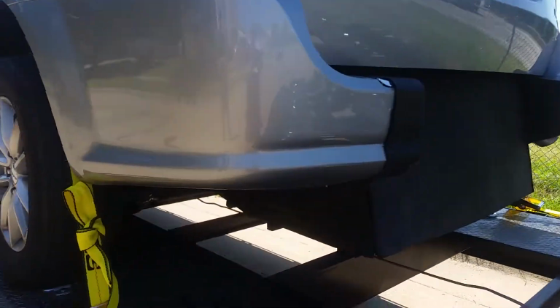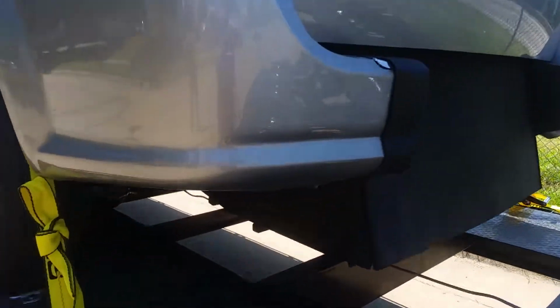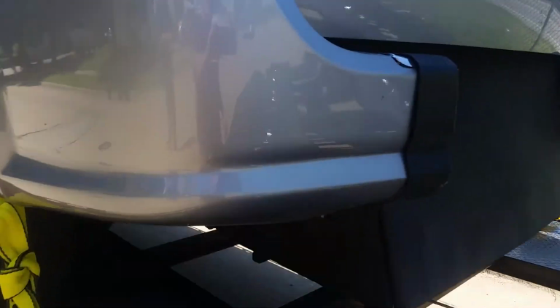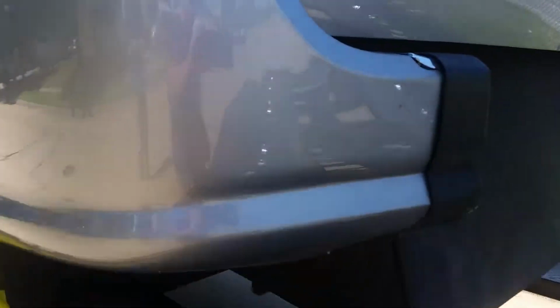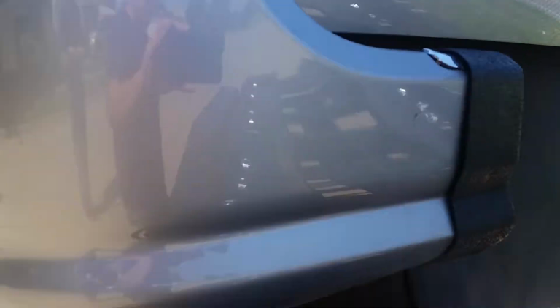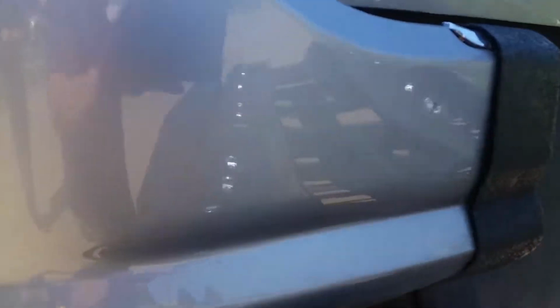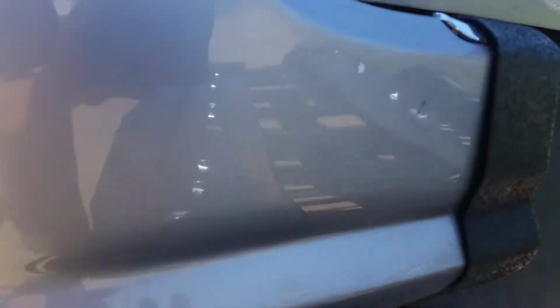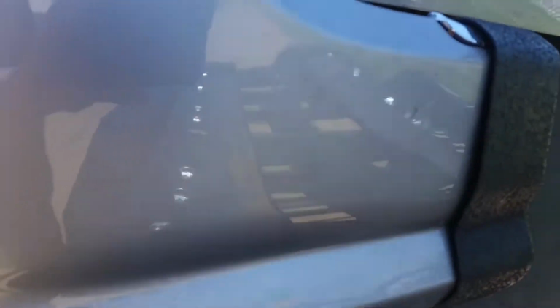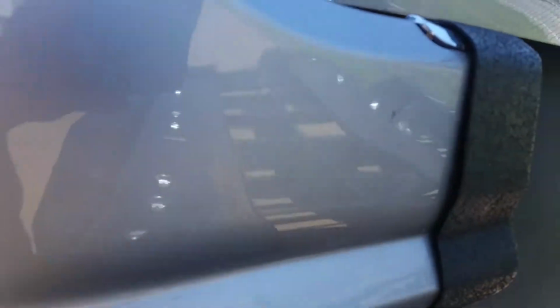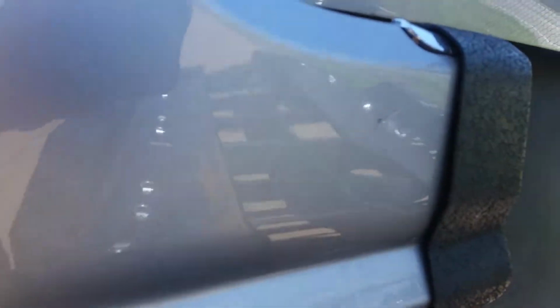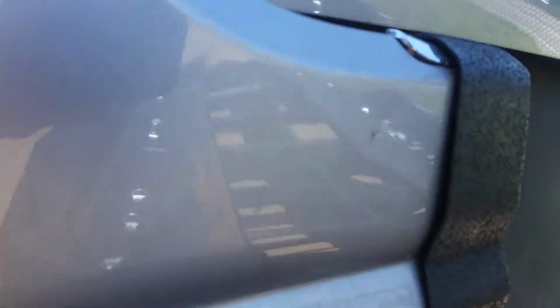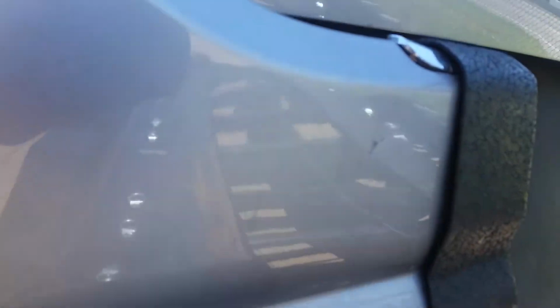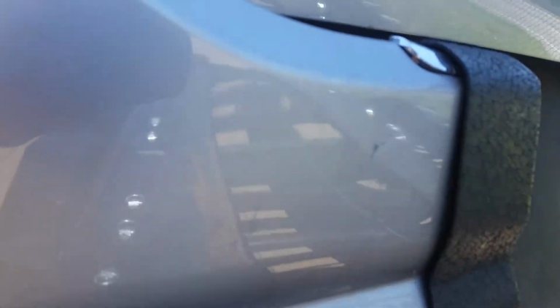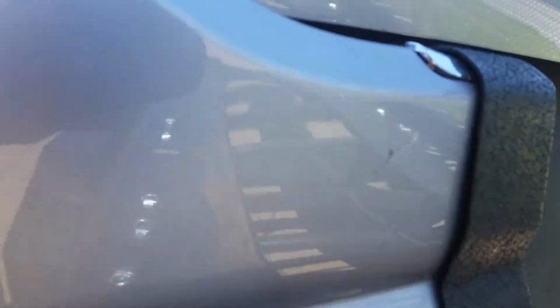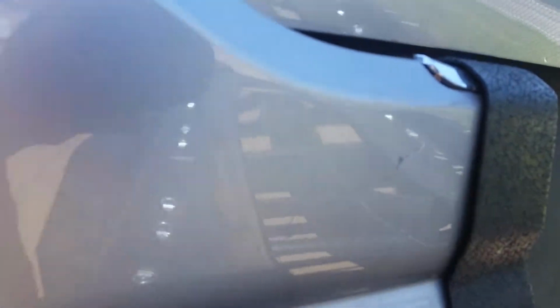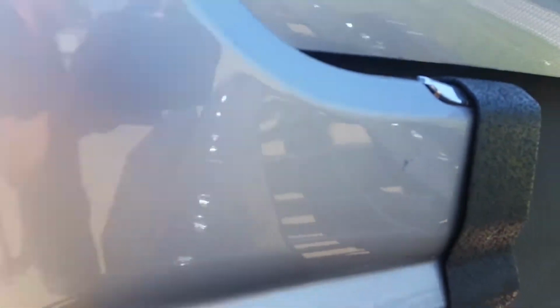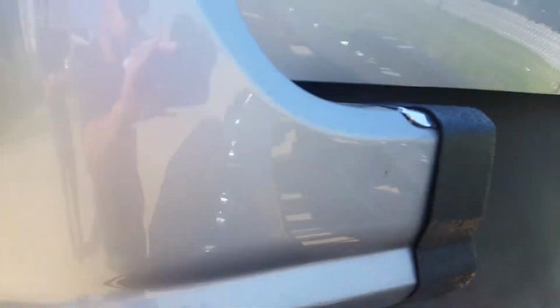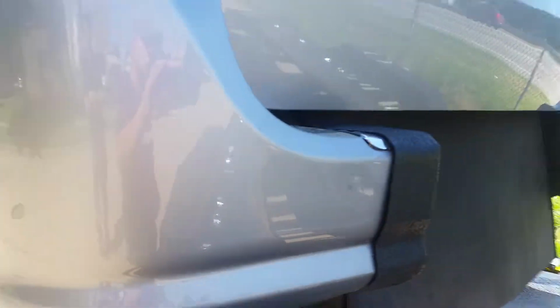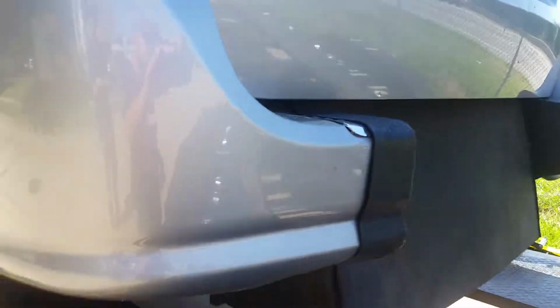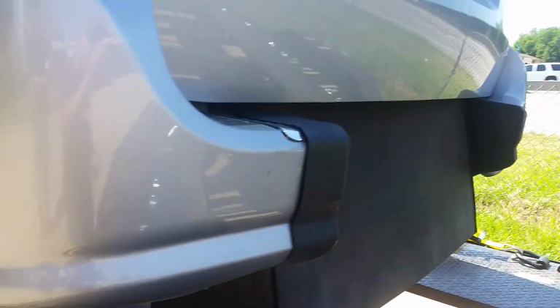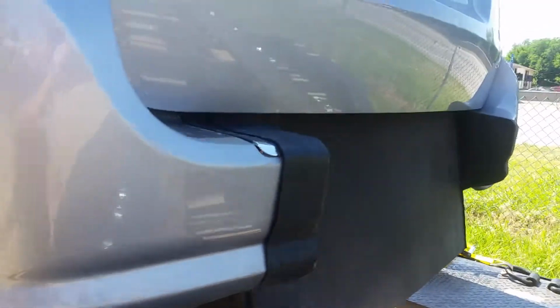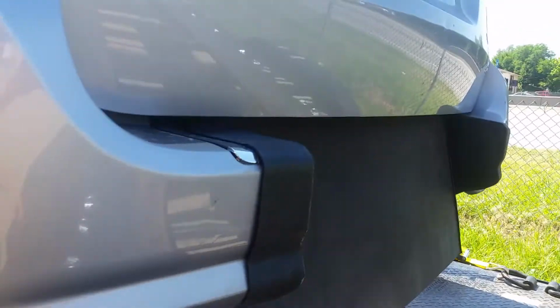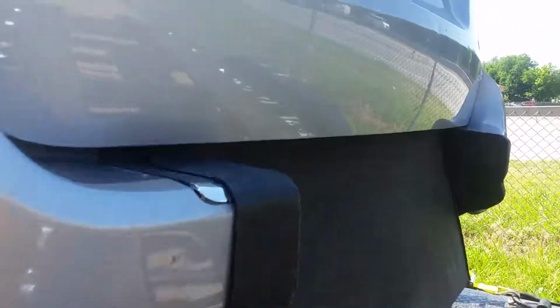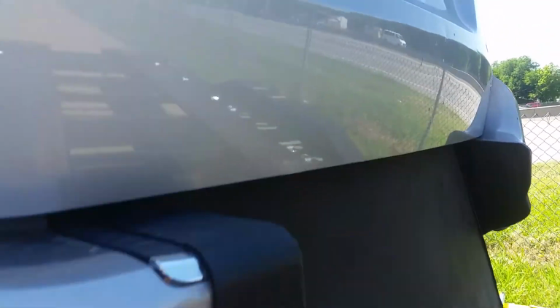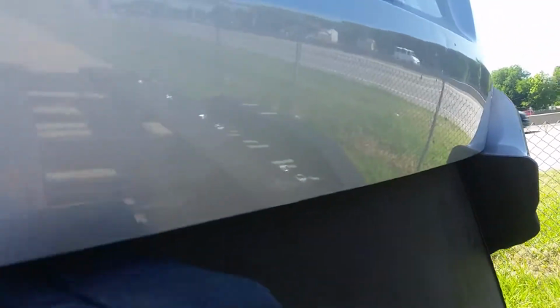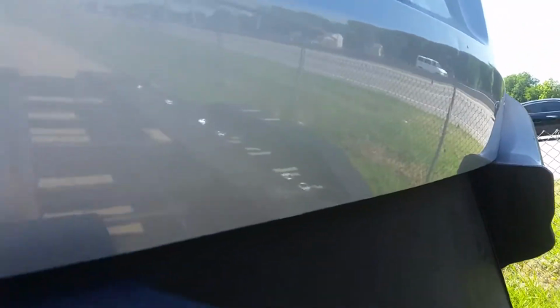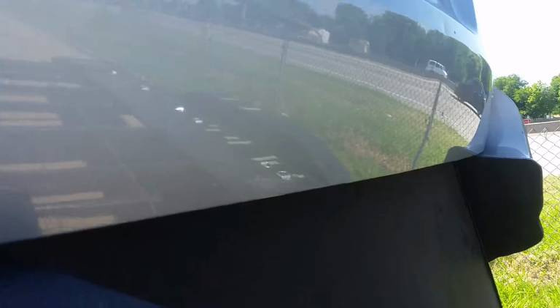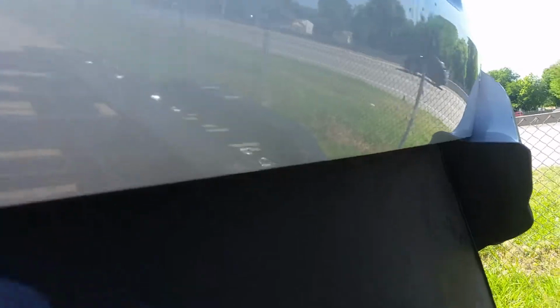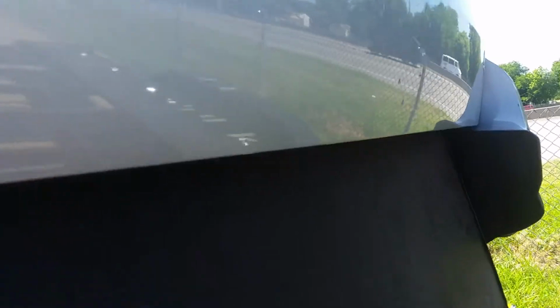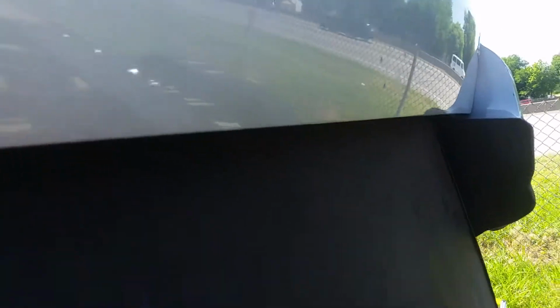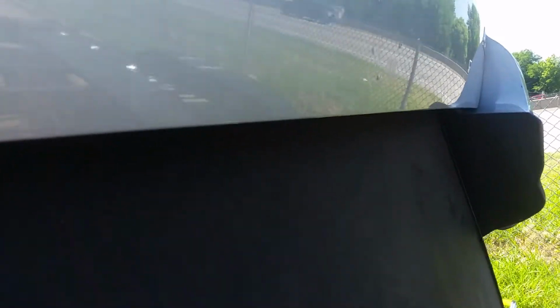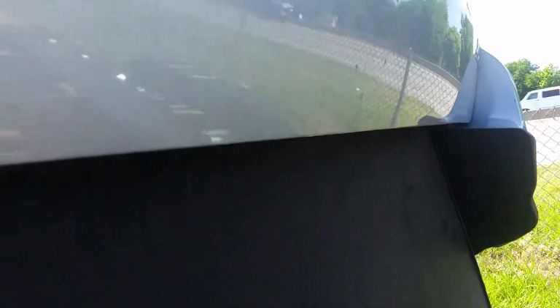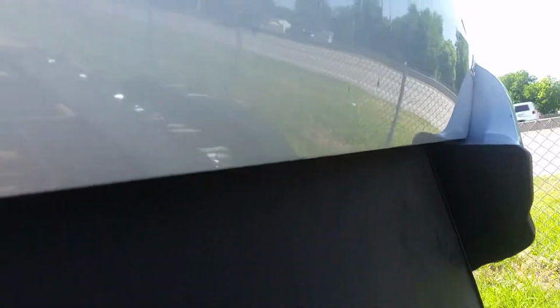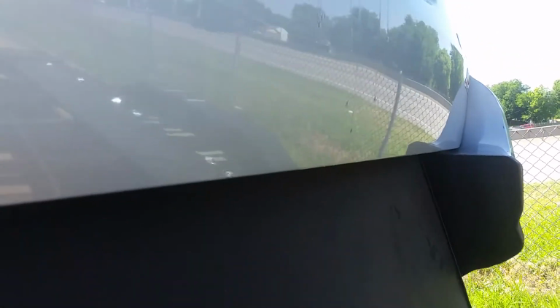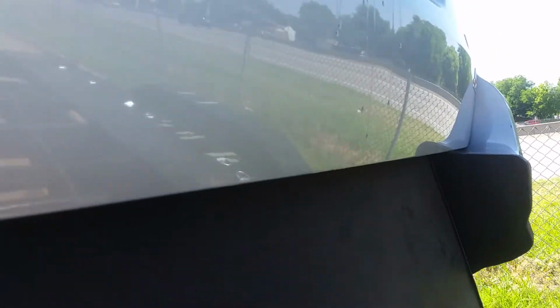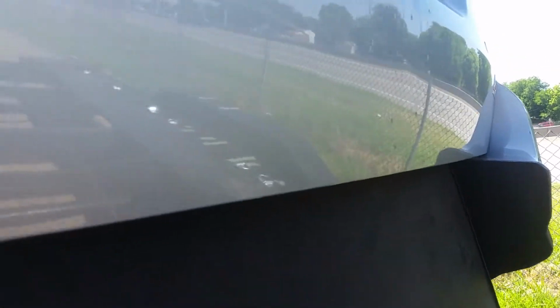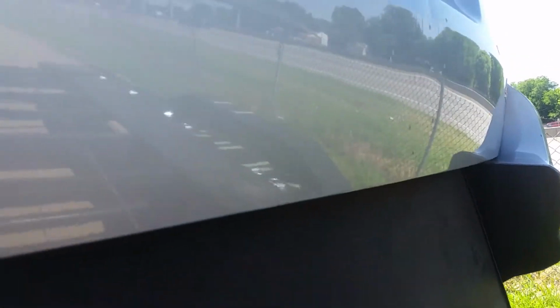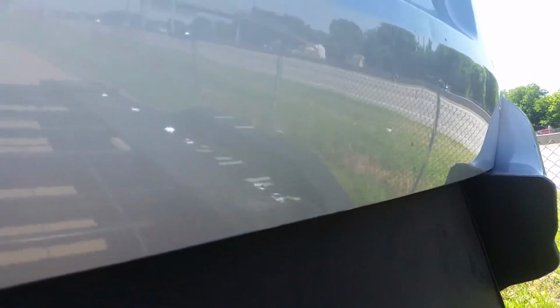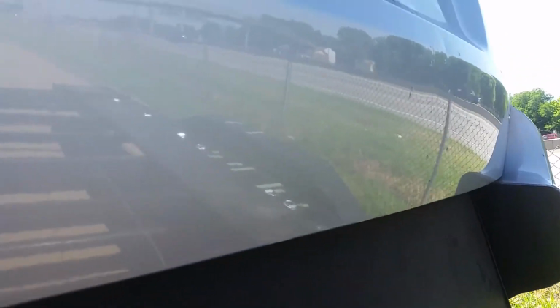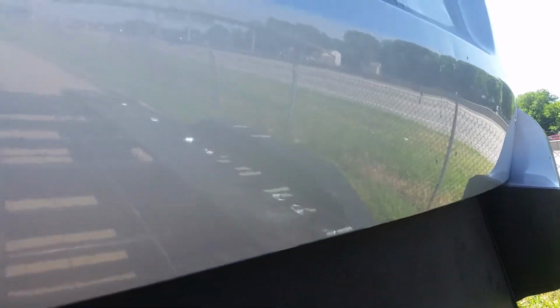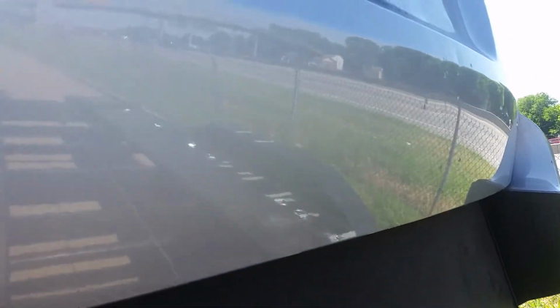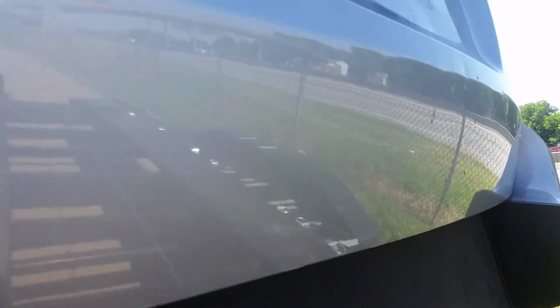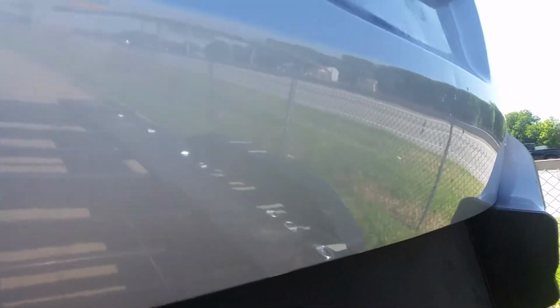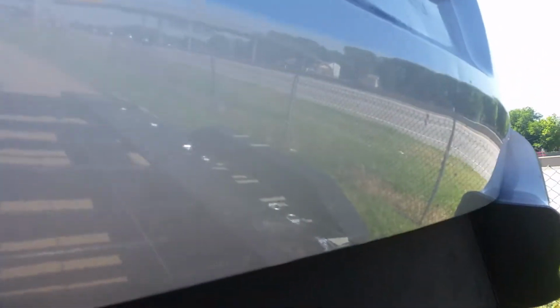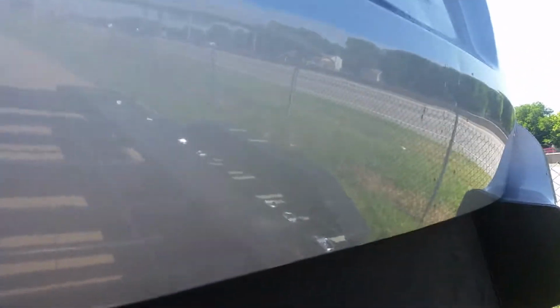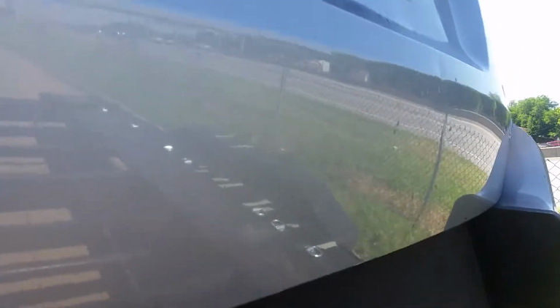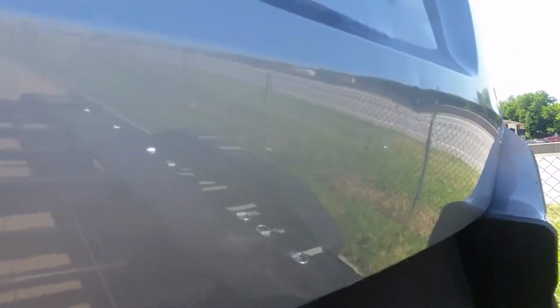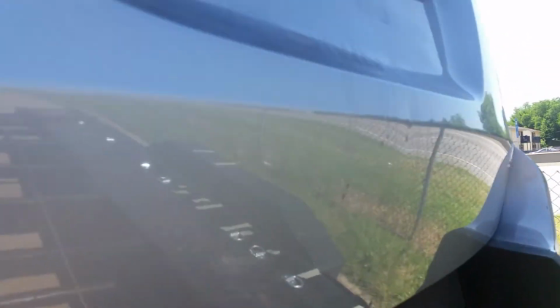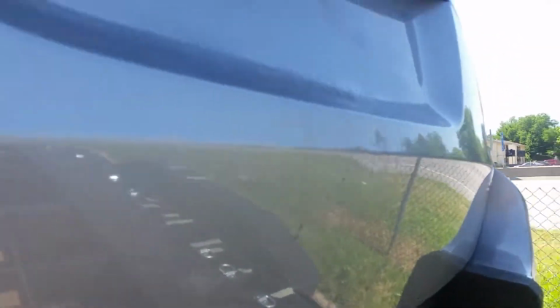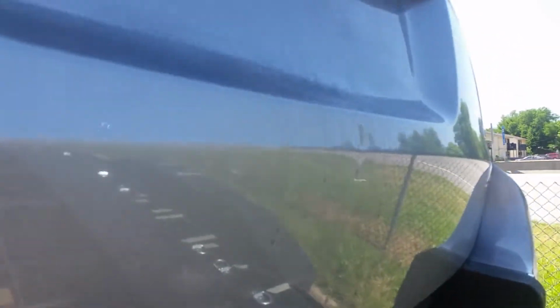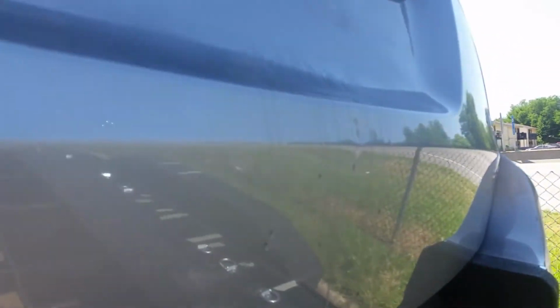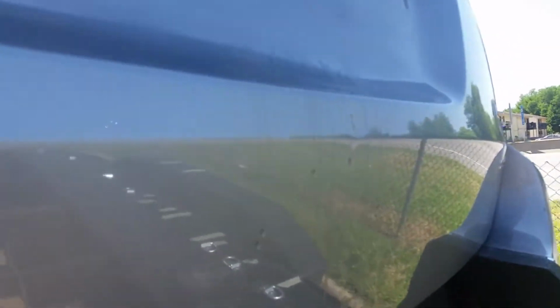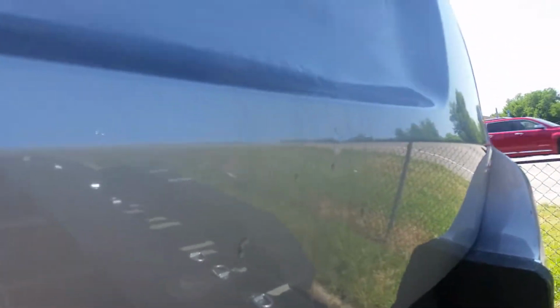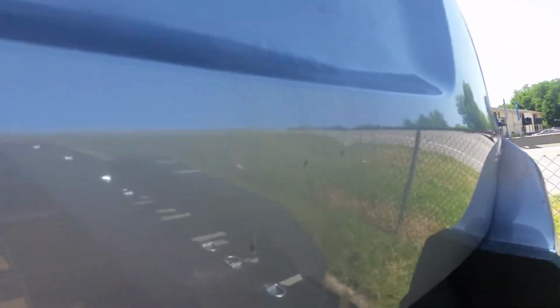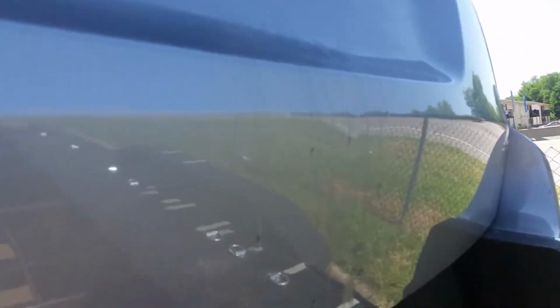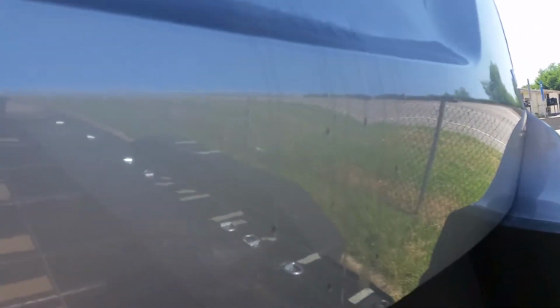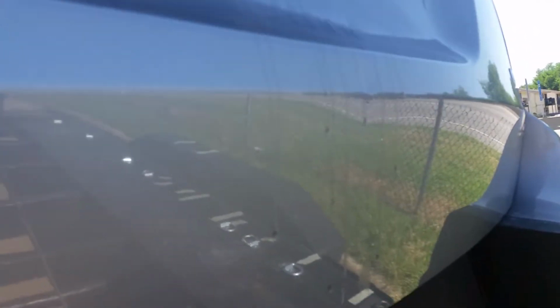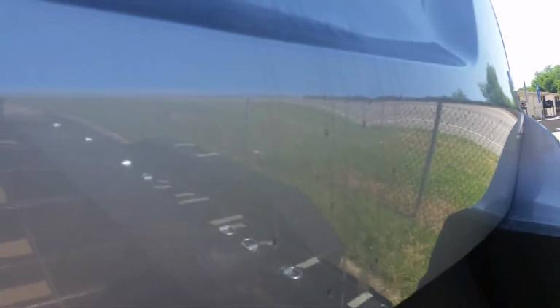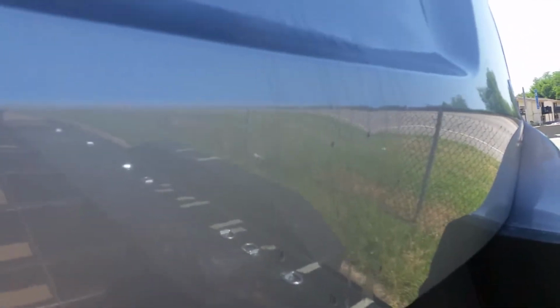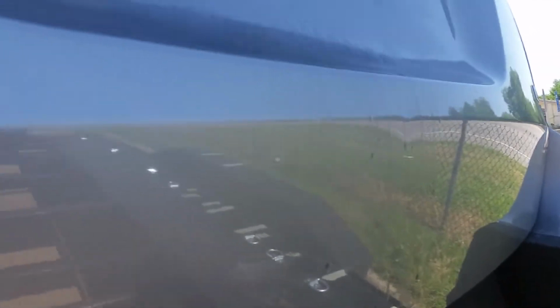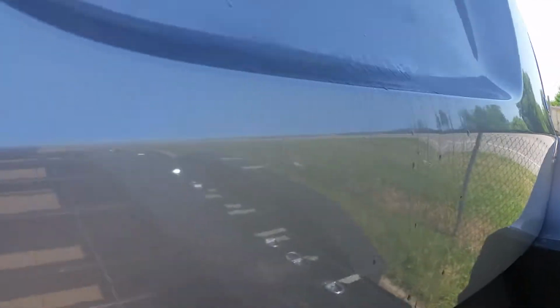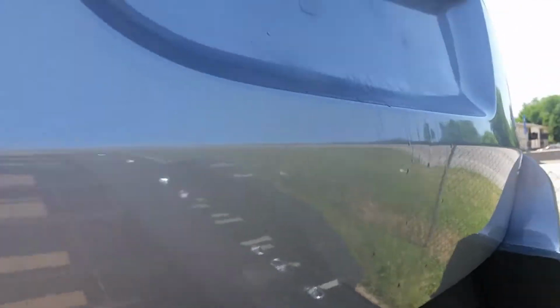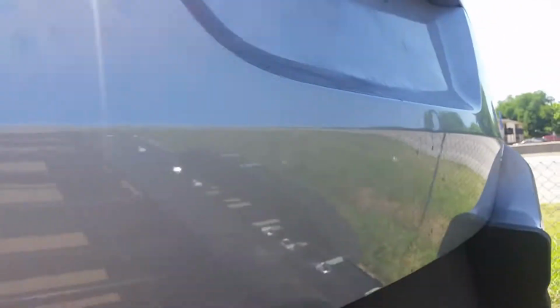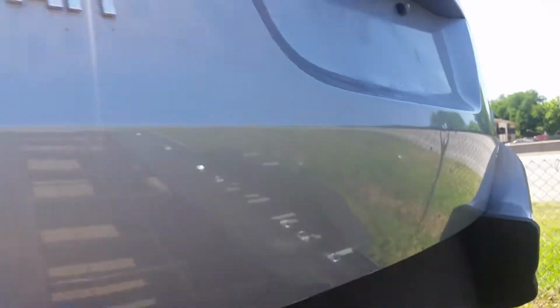Scuffing on the bumper. There's a little dent right there and right below where the tag goes.